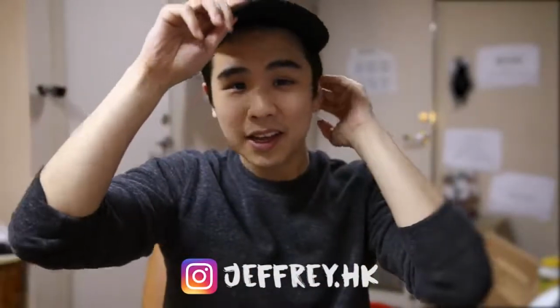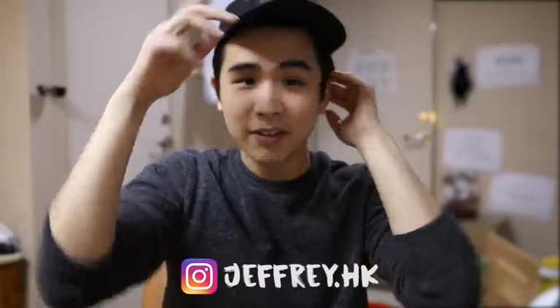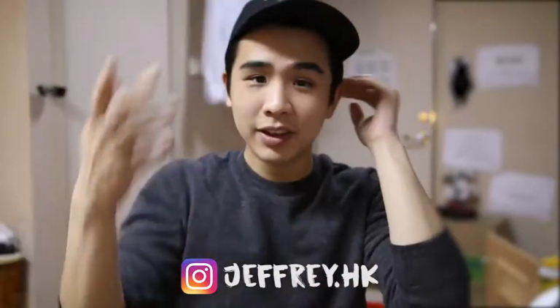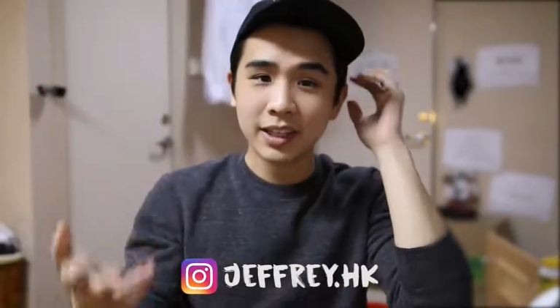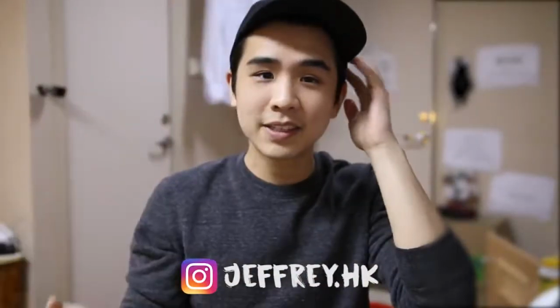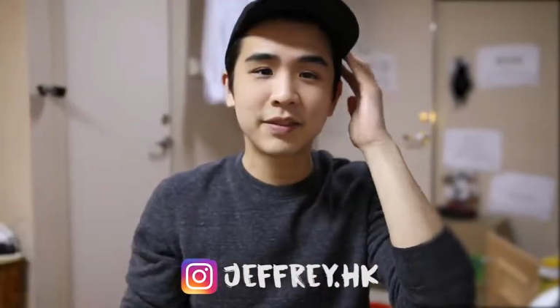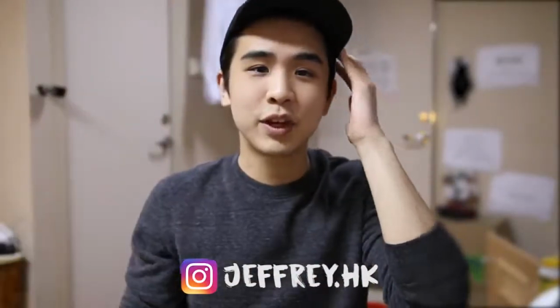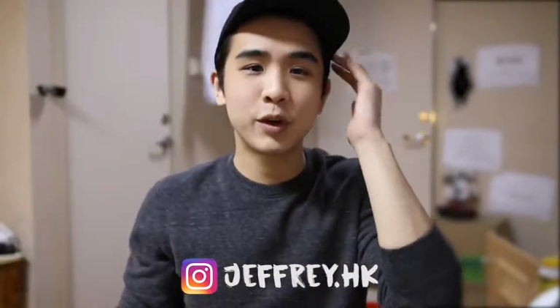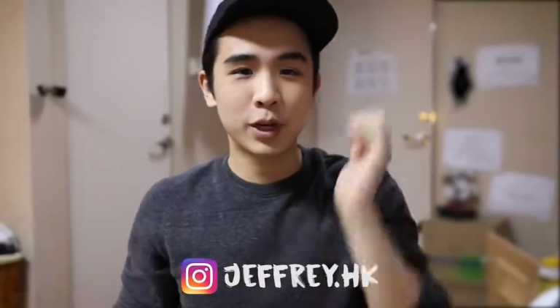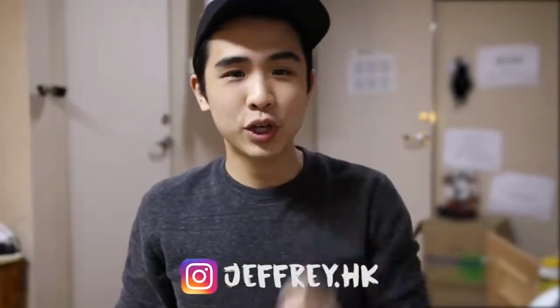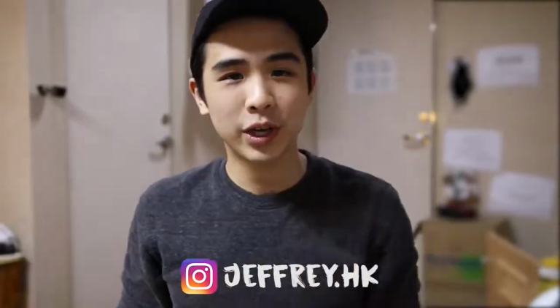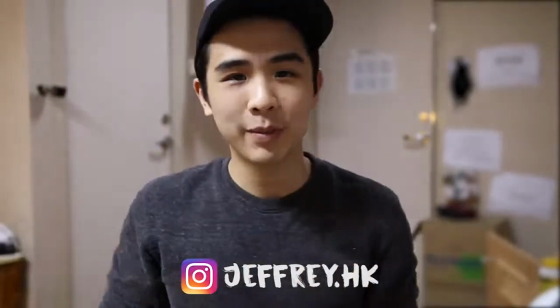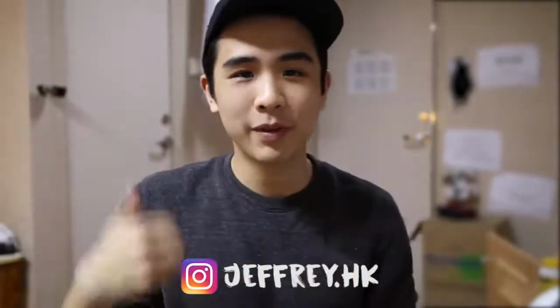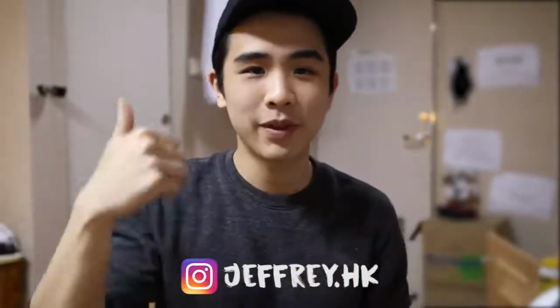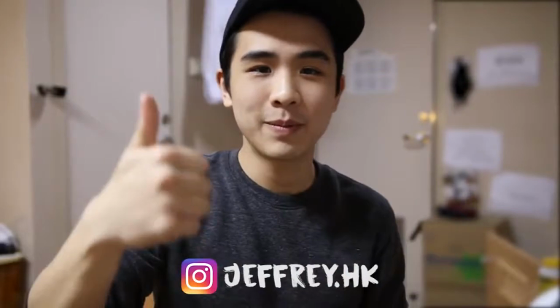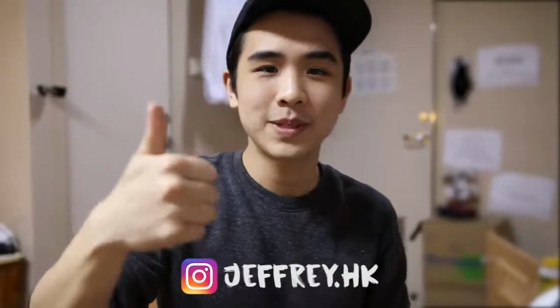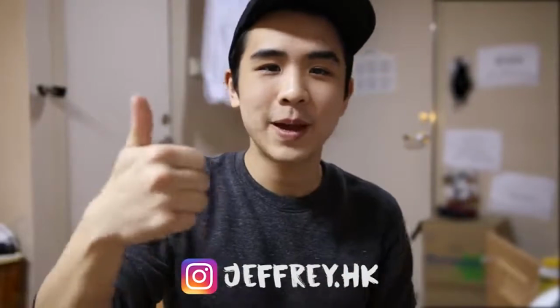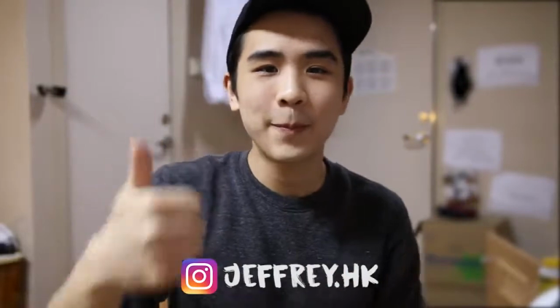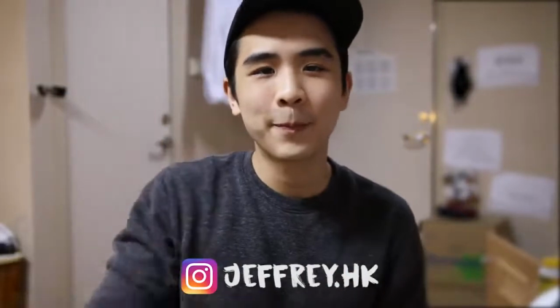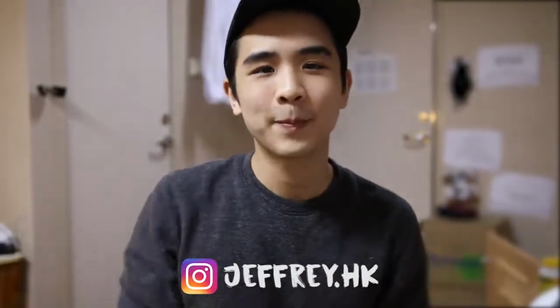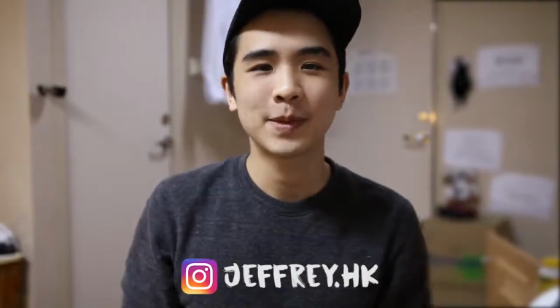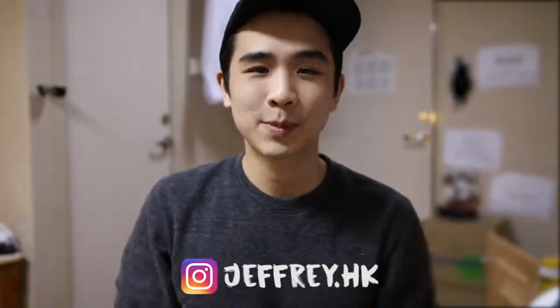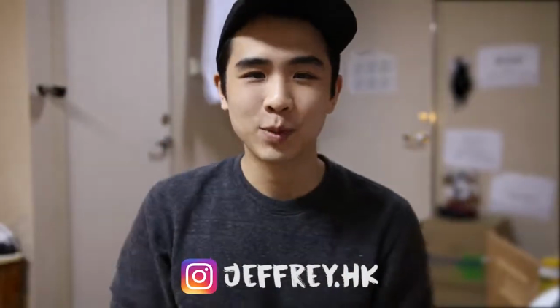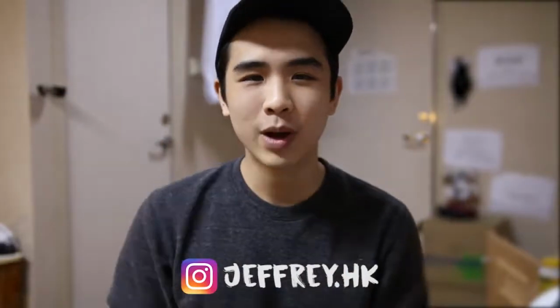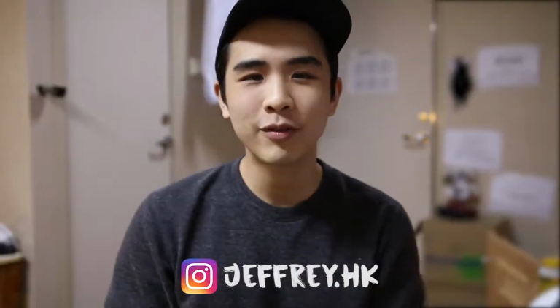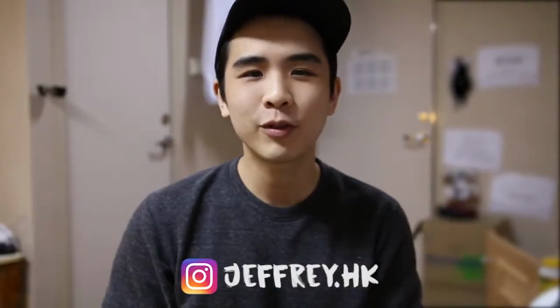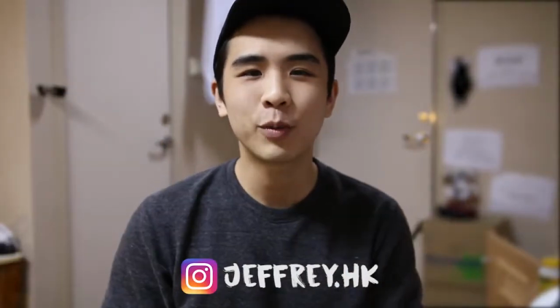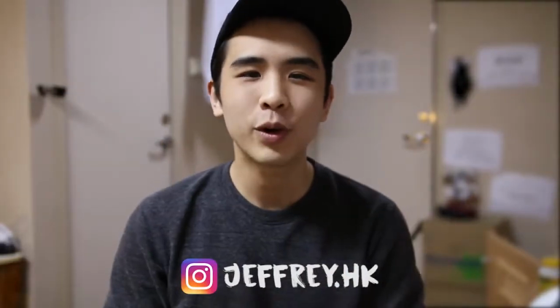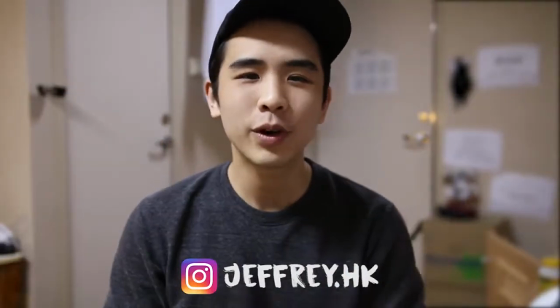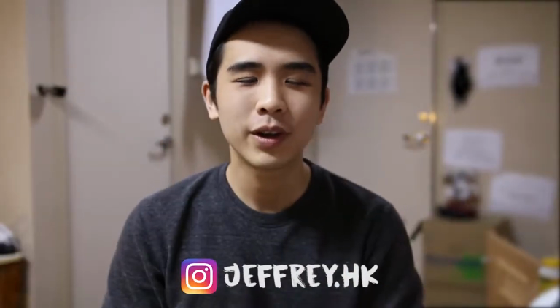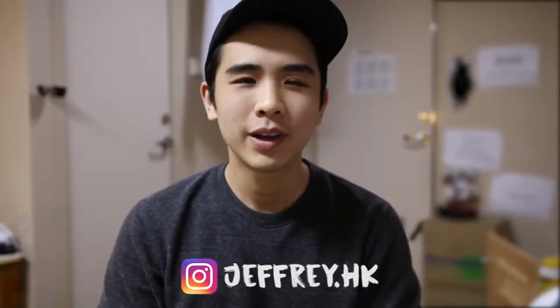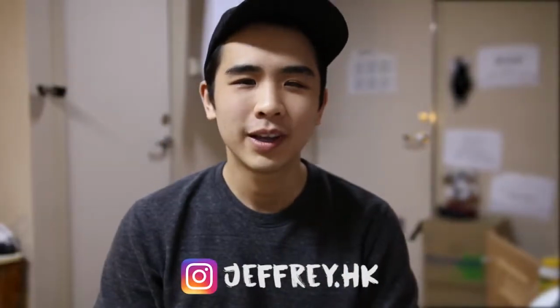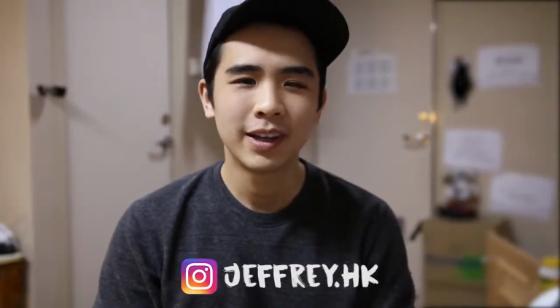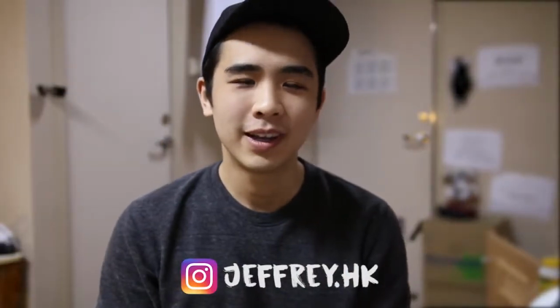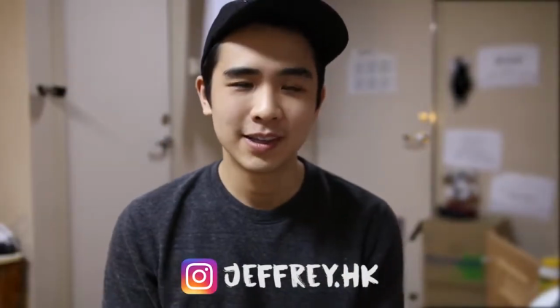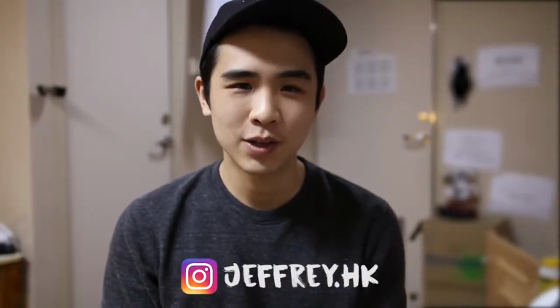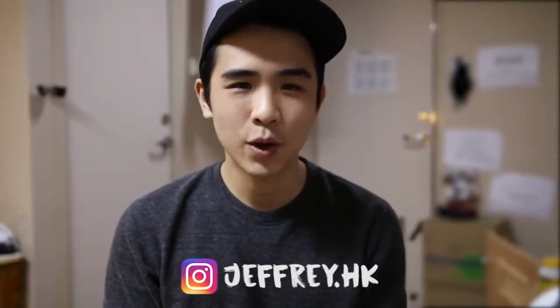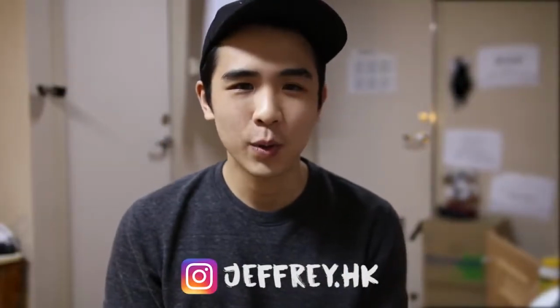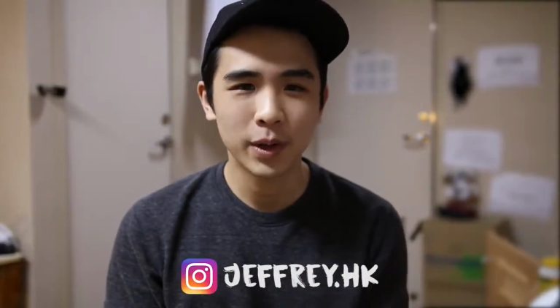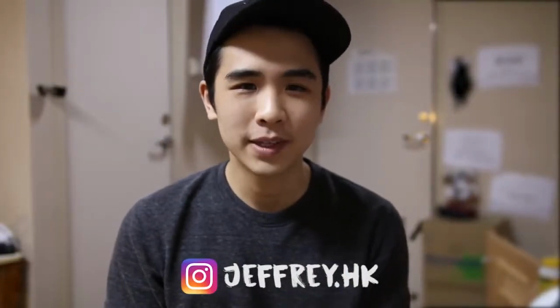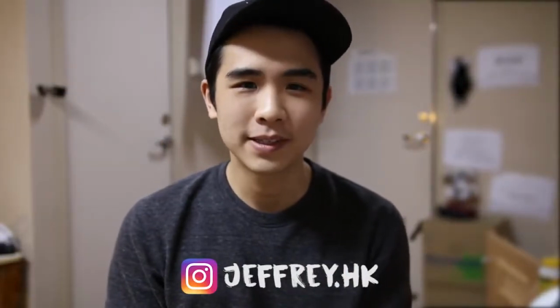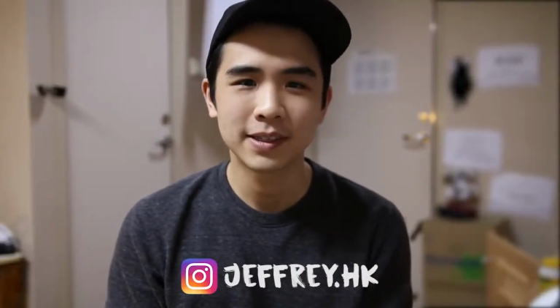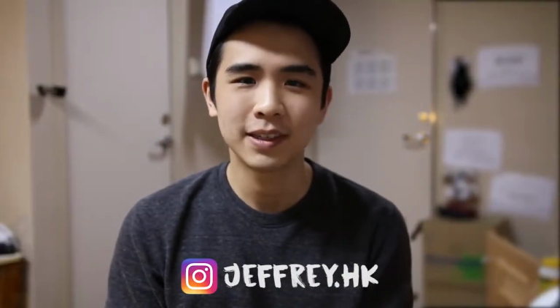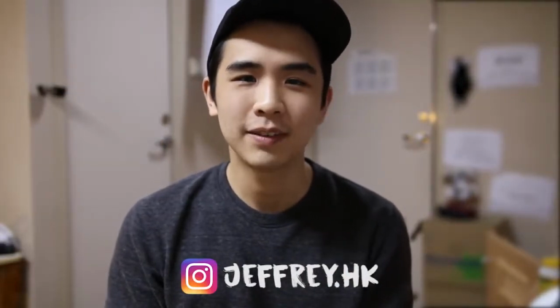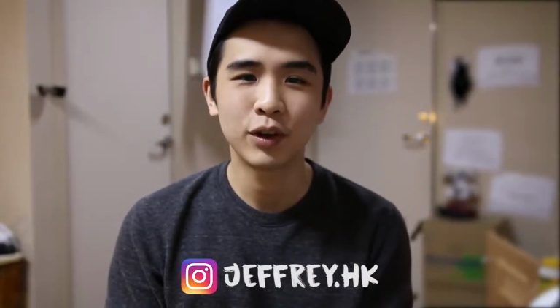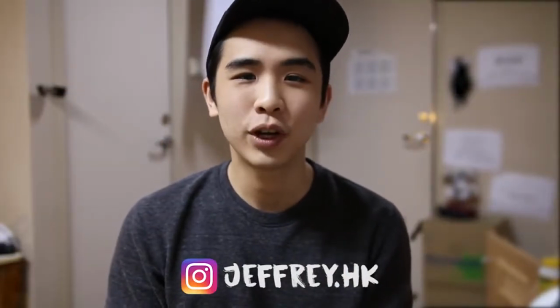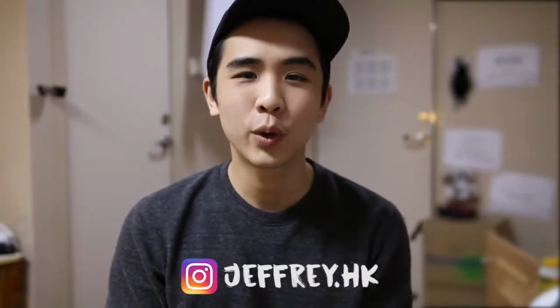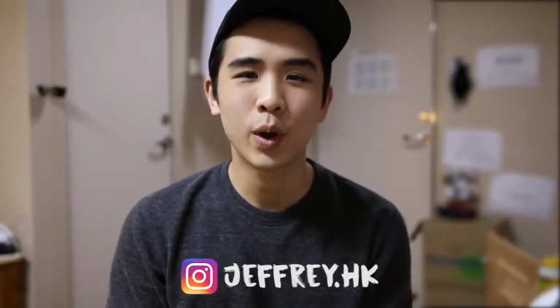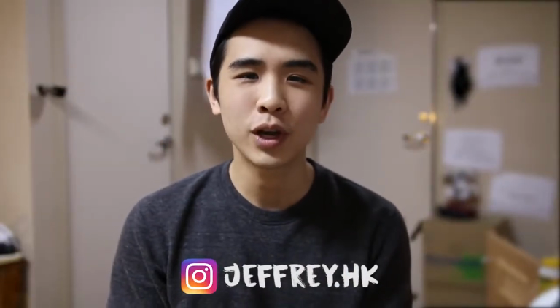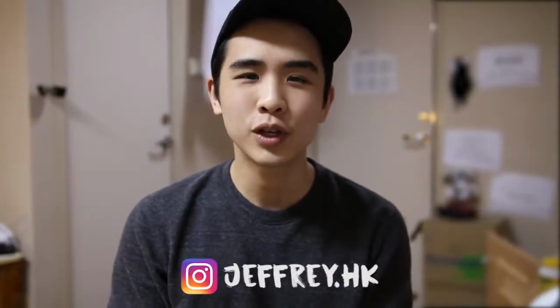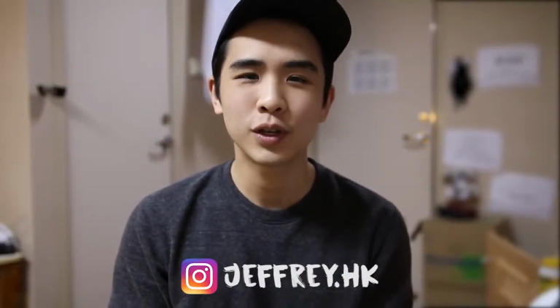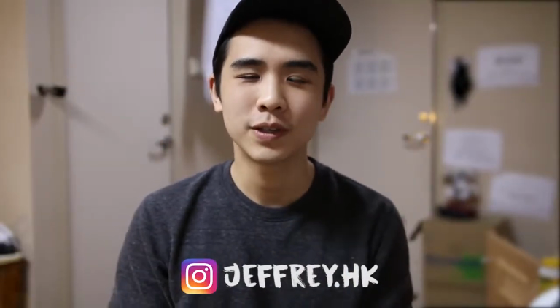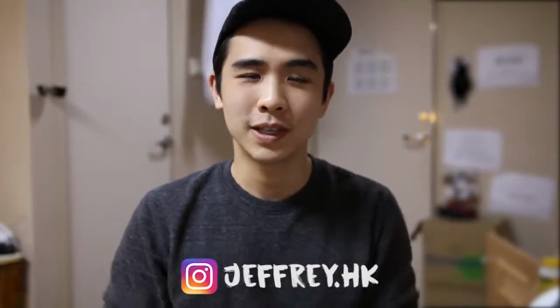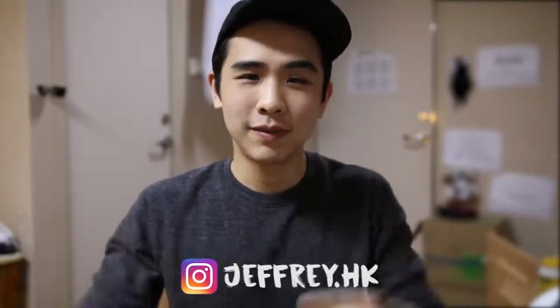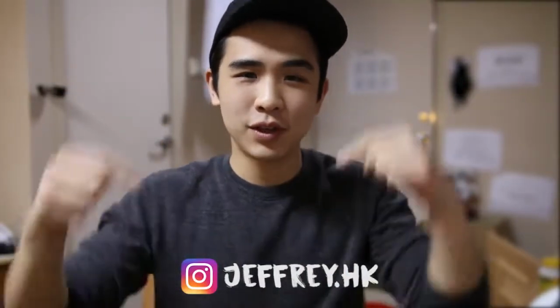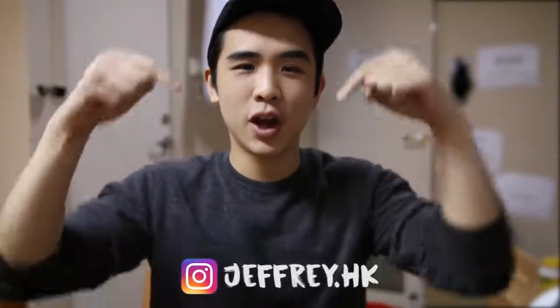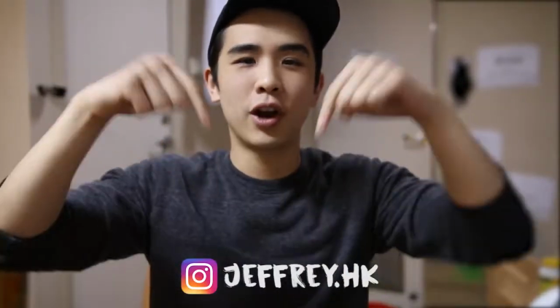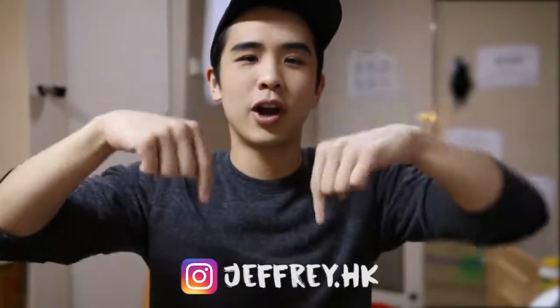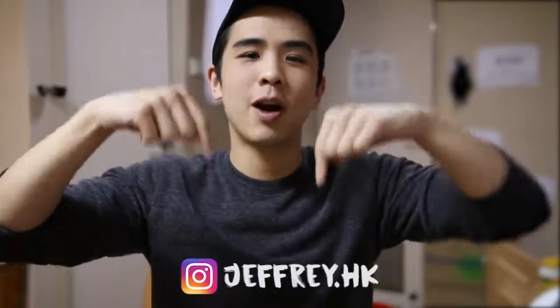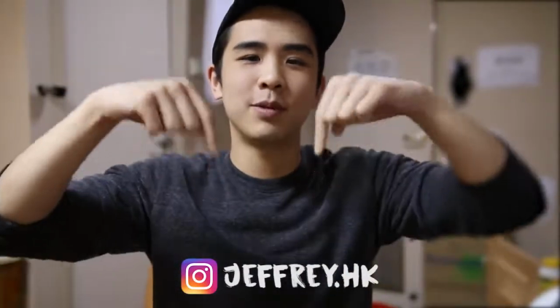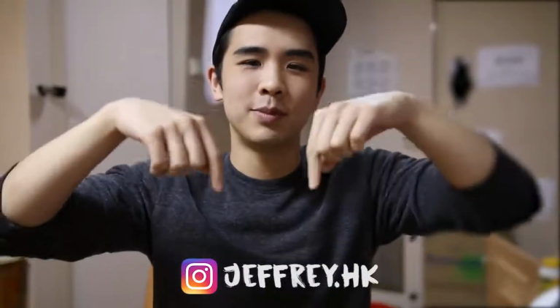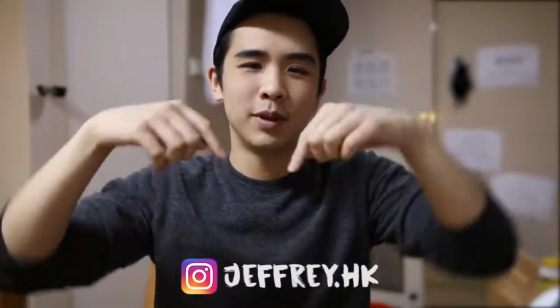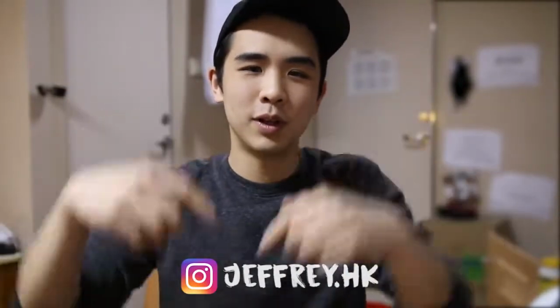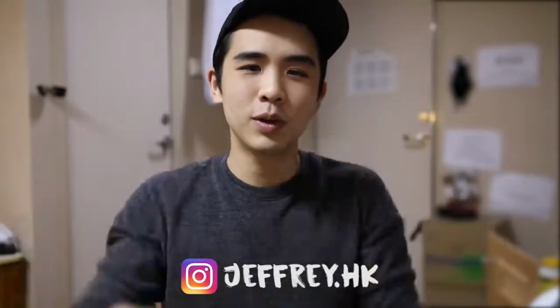And that's it! If you liked this video, make sure to give it a thumbs up and subscribe for more. As always, if you've got any questions, leave them down in the comments below.